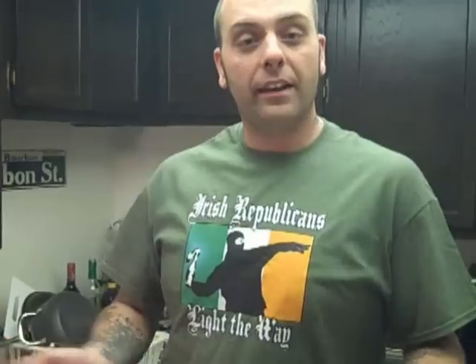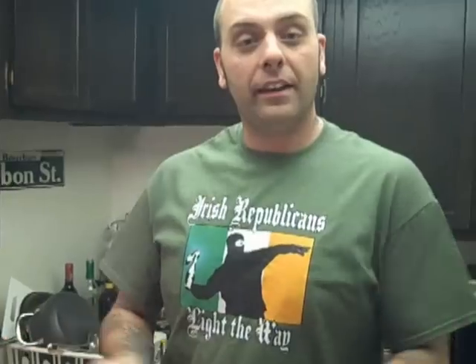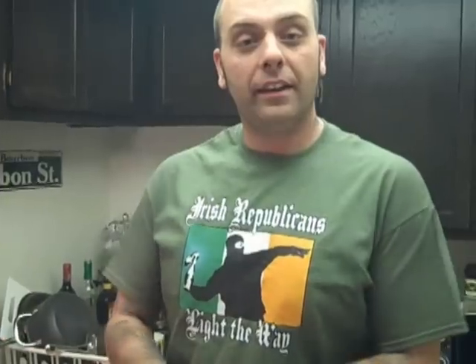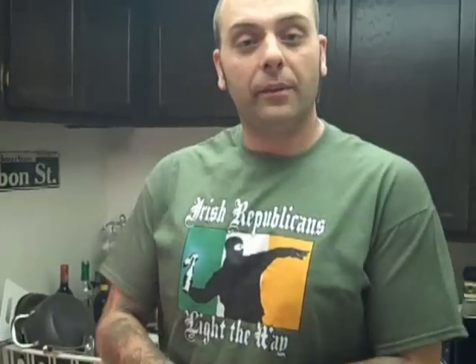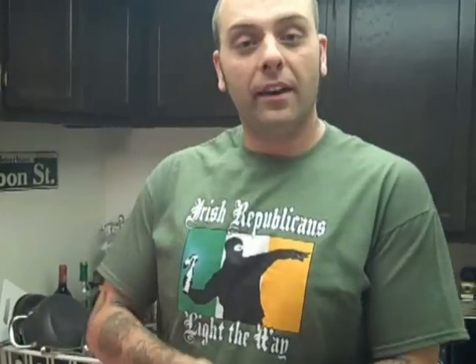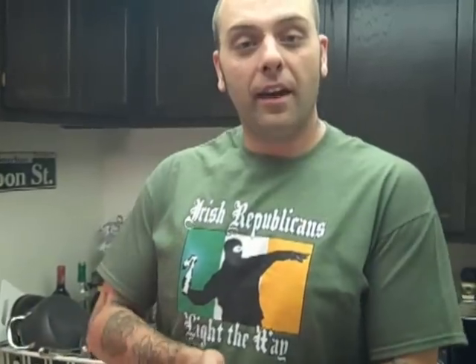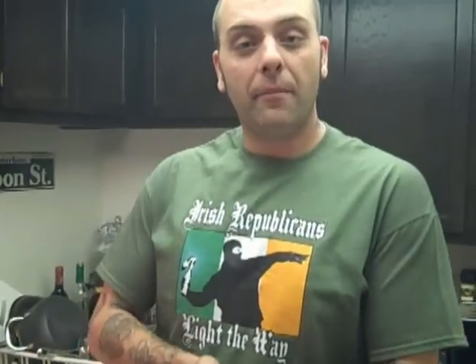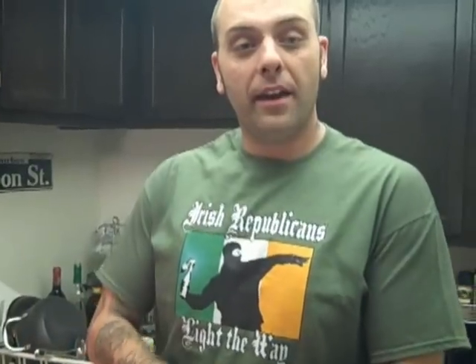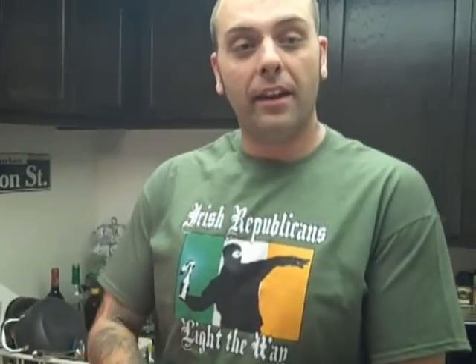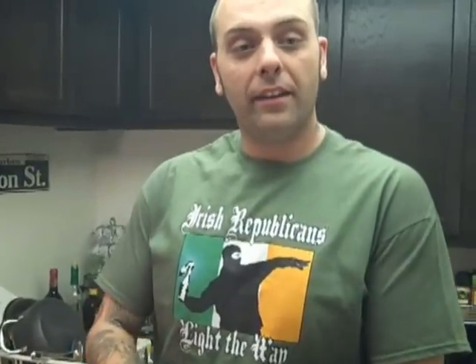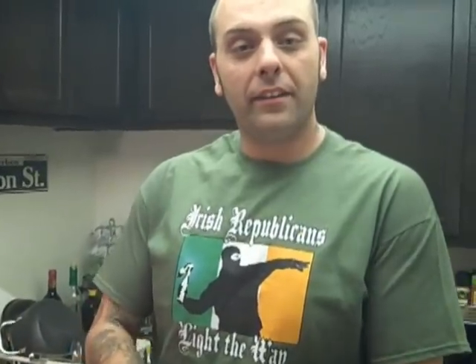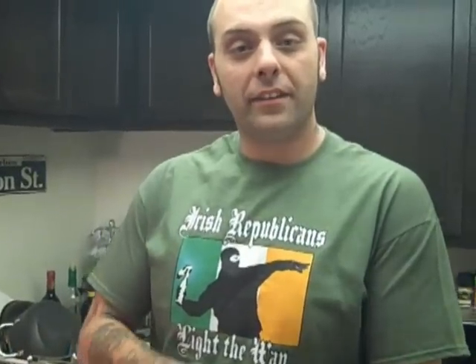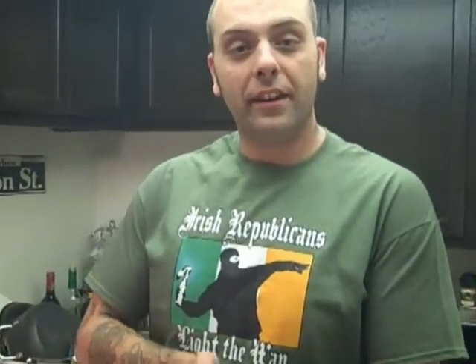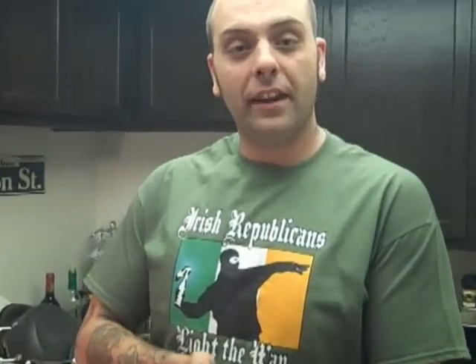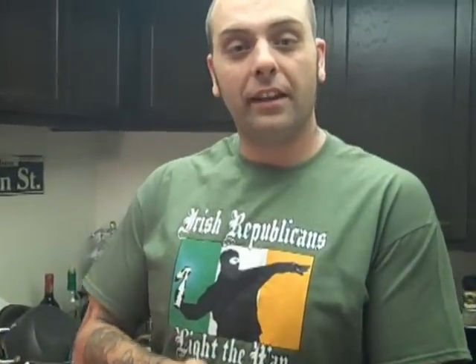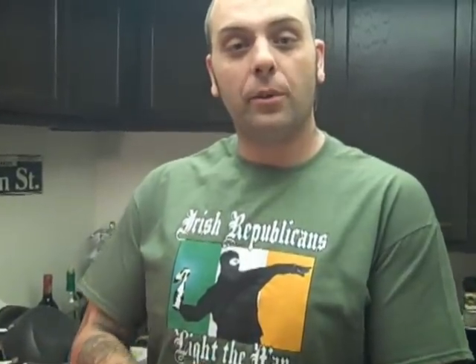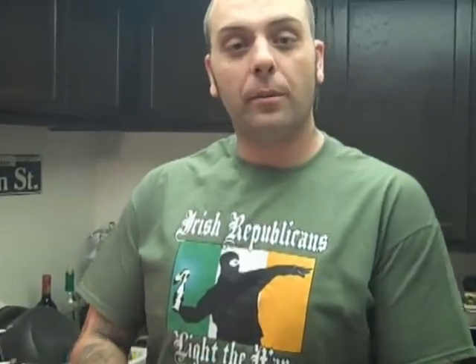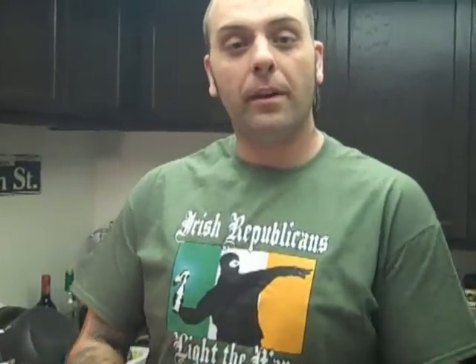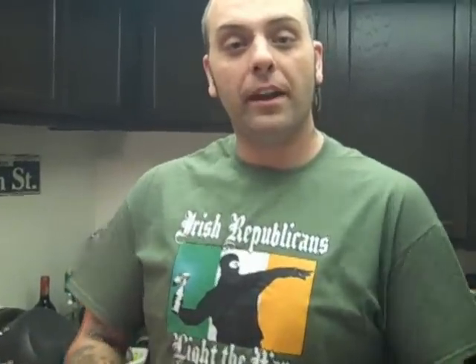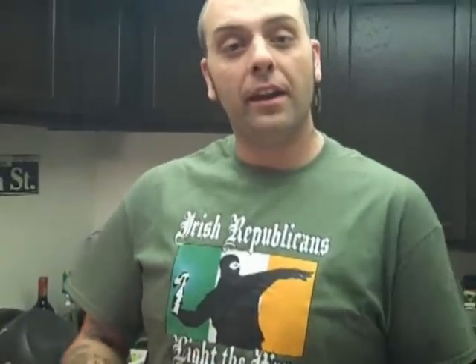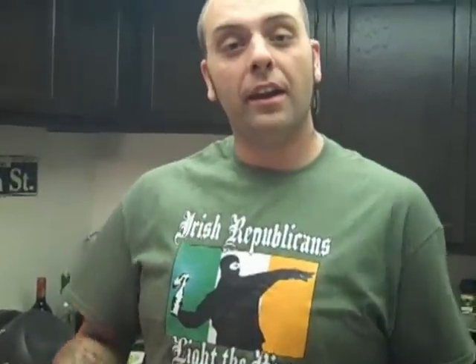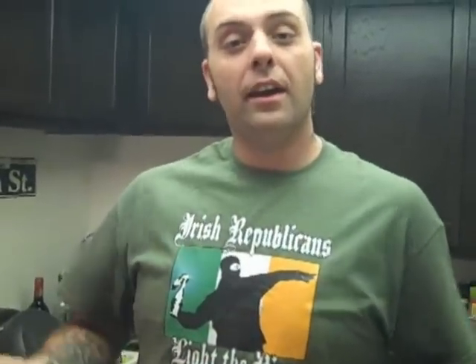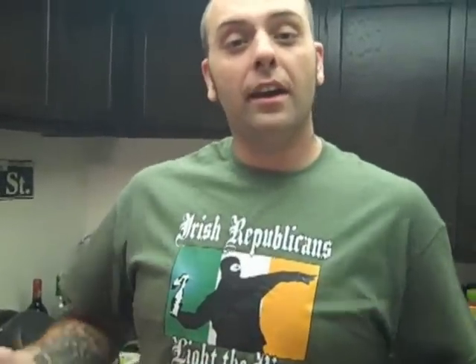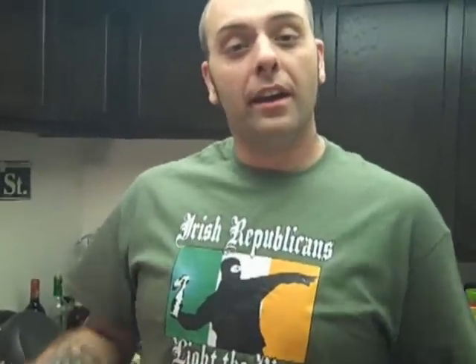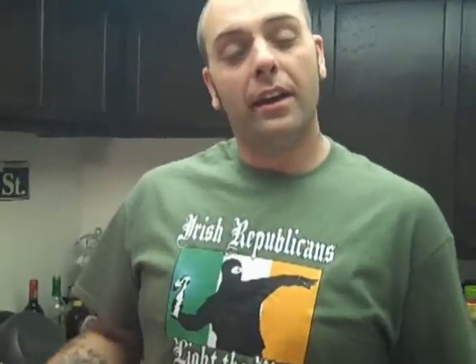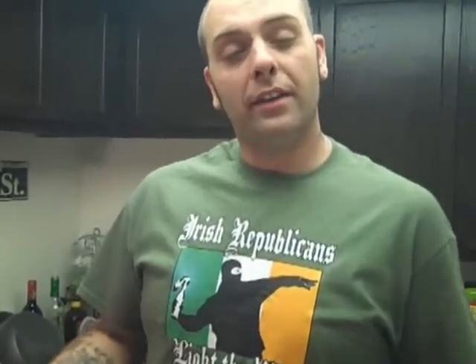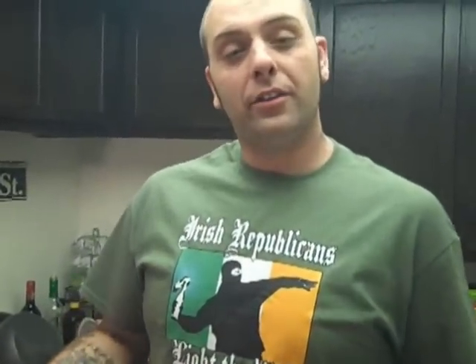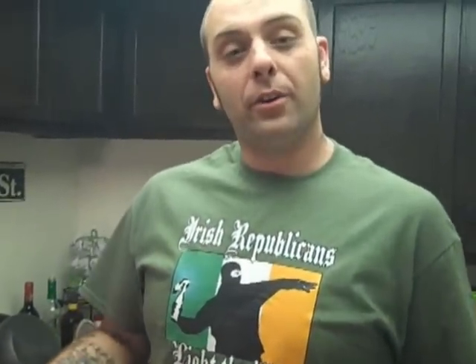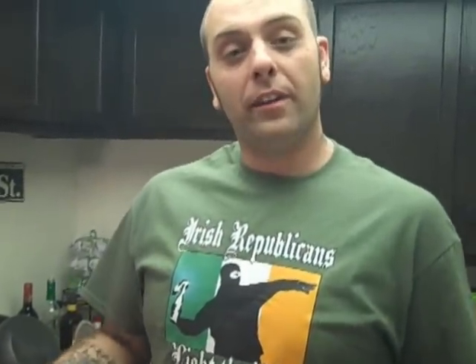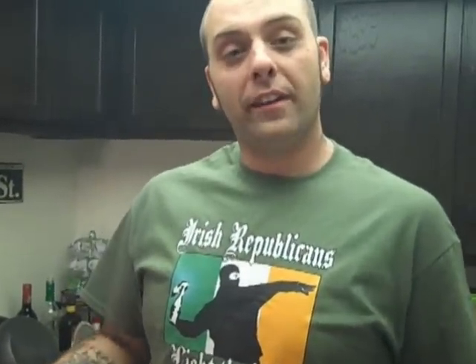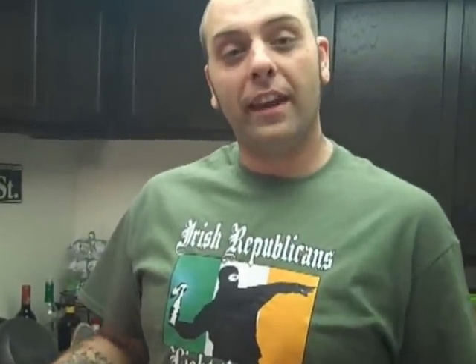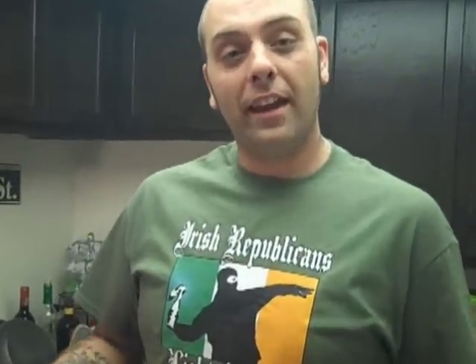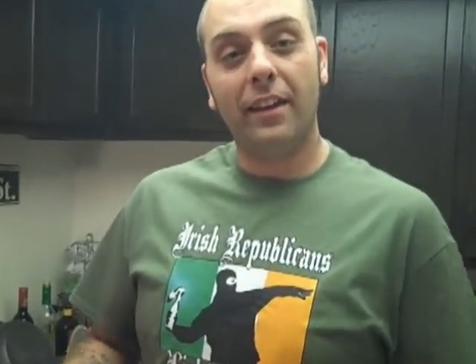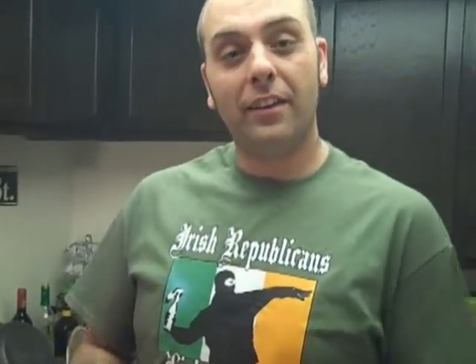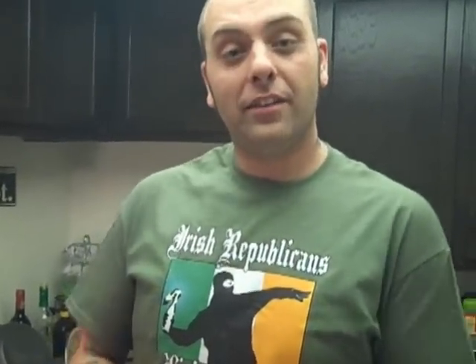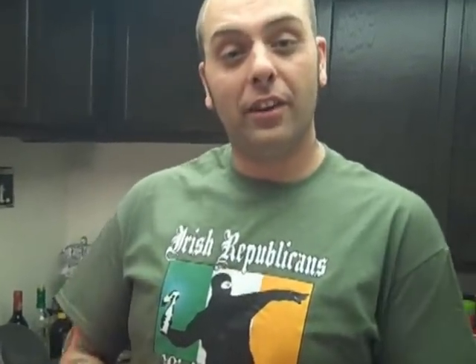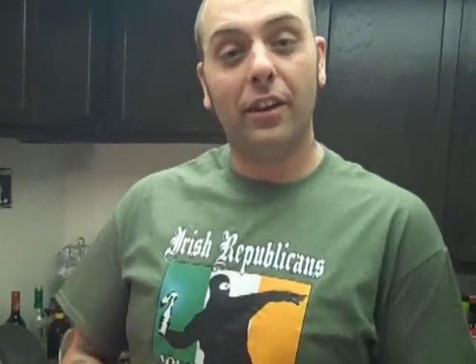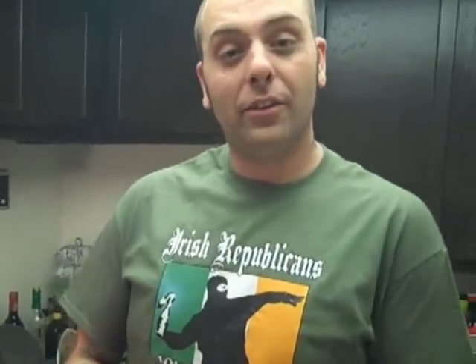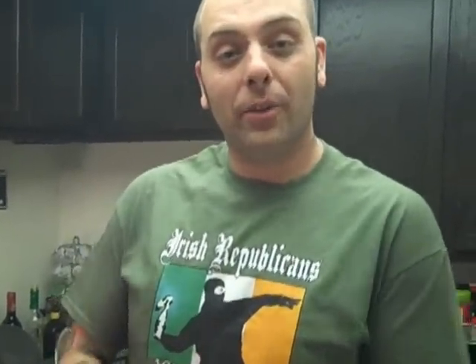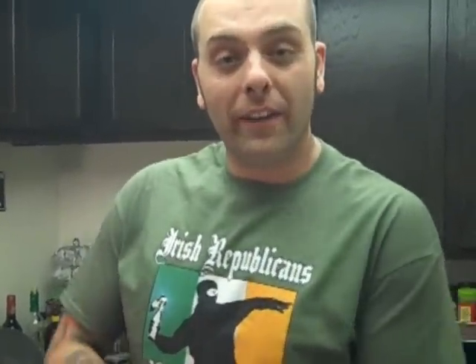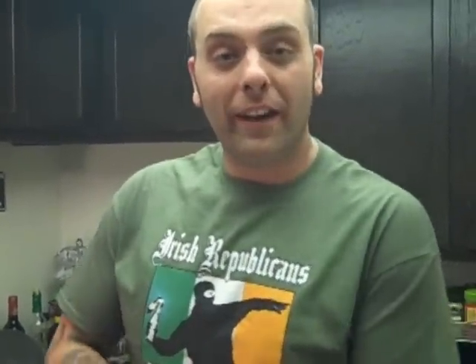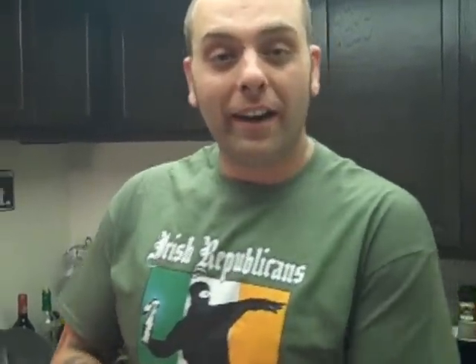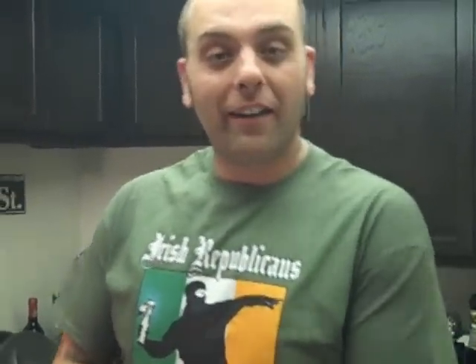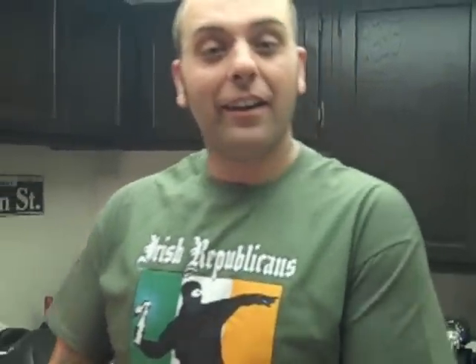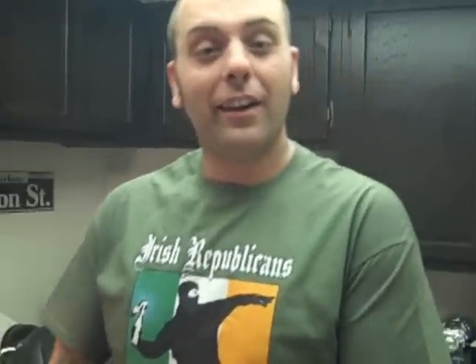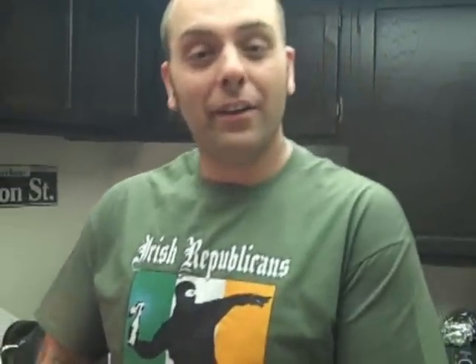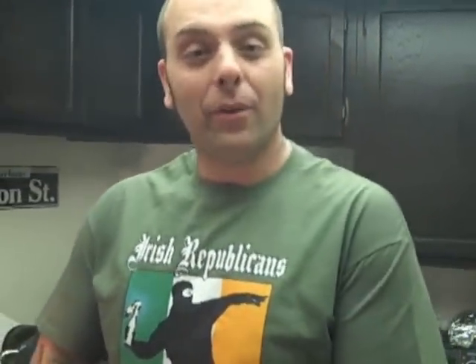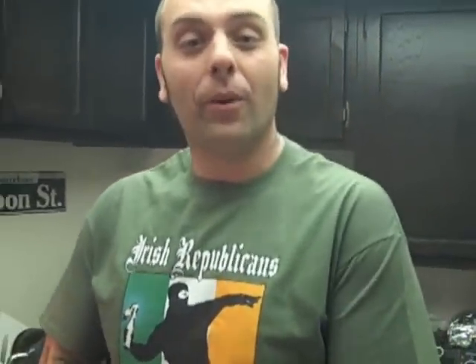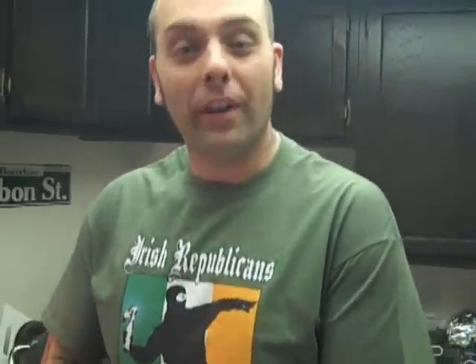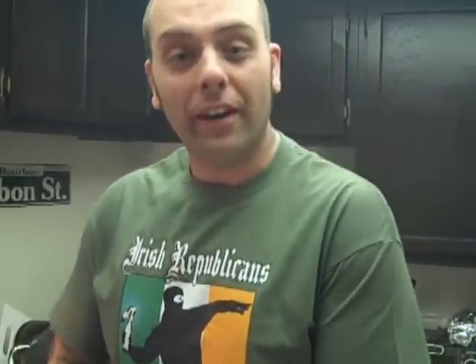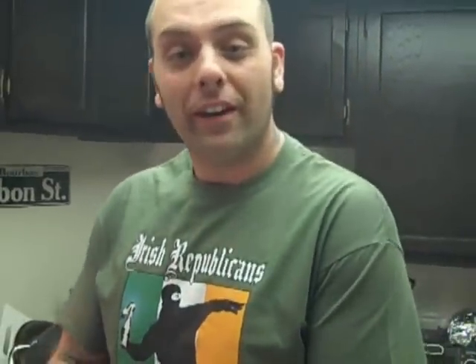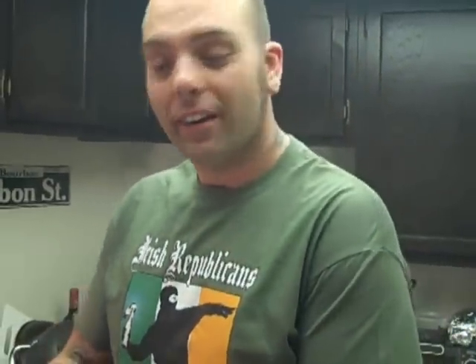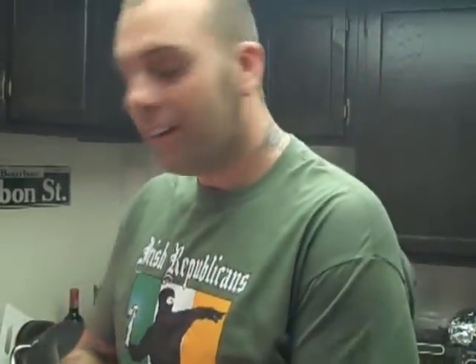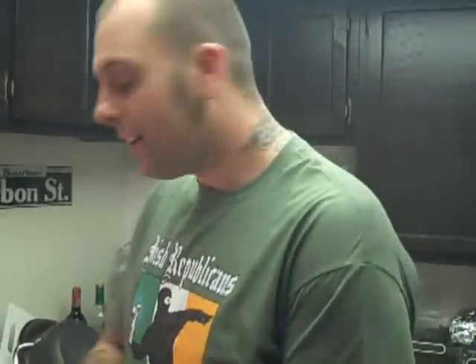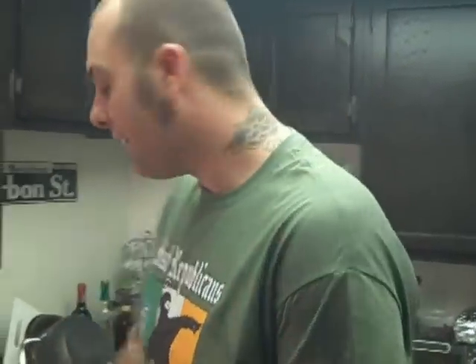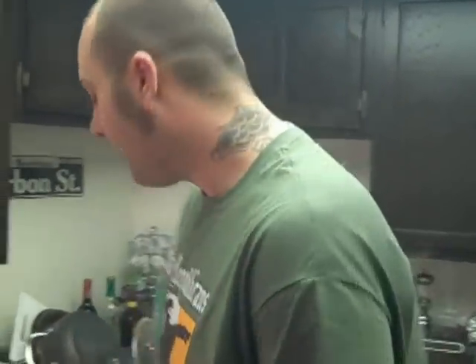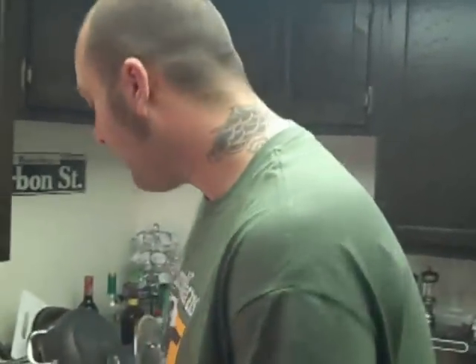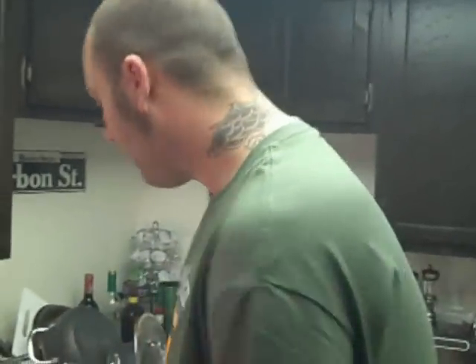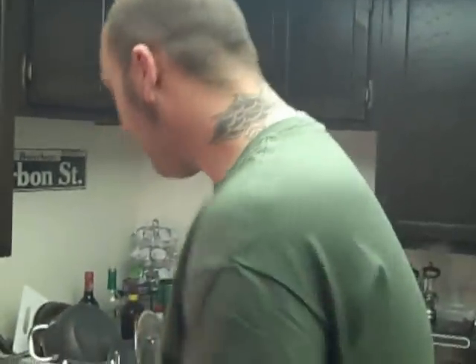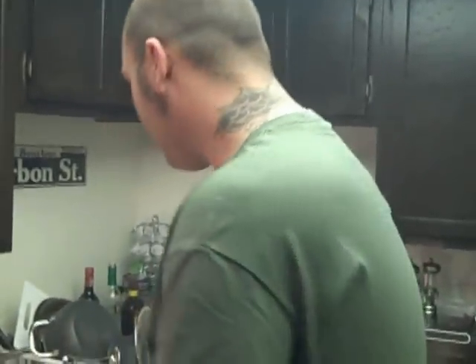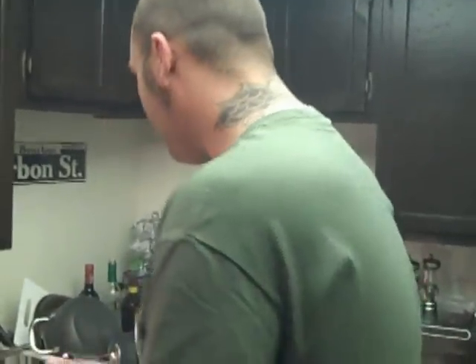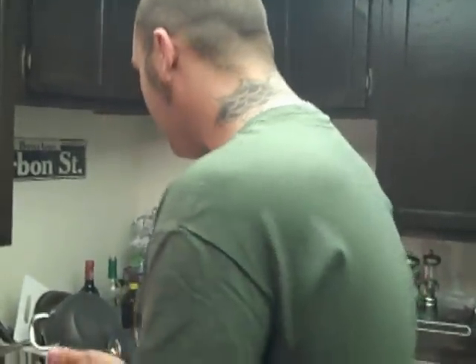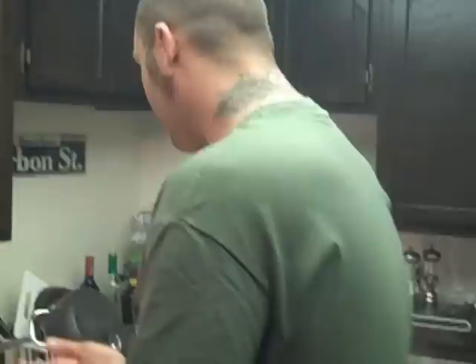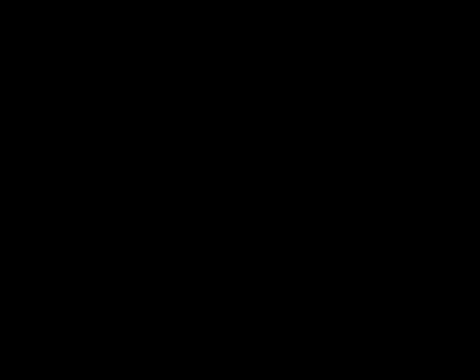Anyway, I'm Eddie, the Skinhead Gourmet. Enjoy the candies. Enjoy the holidays.